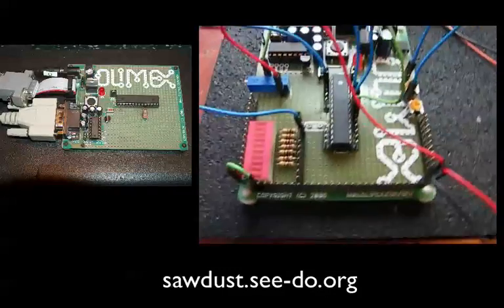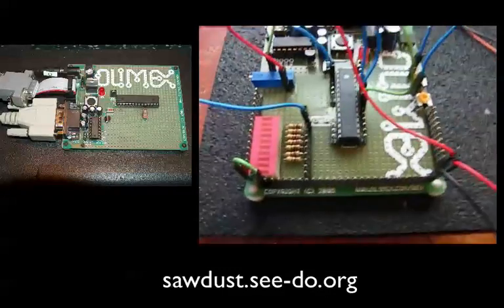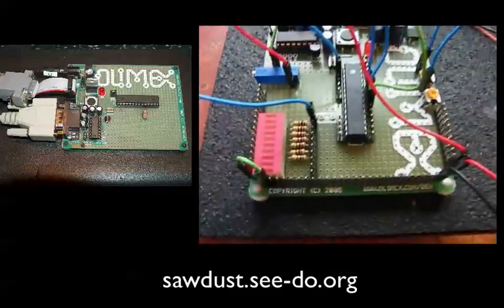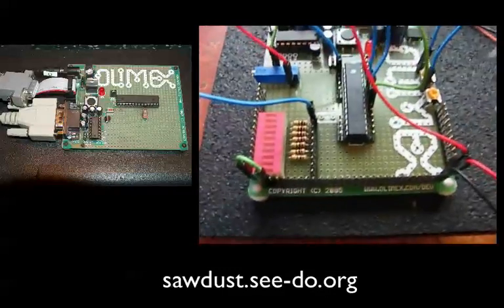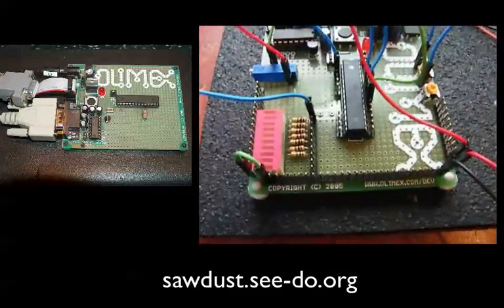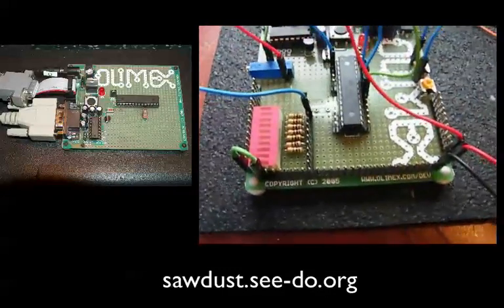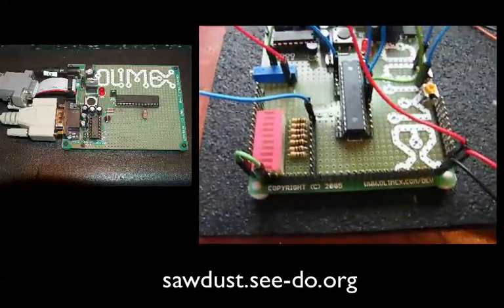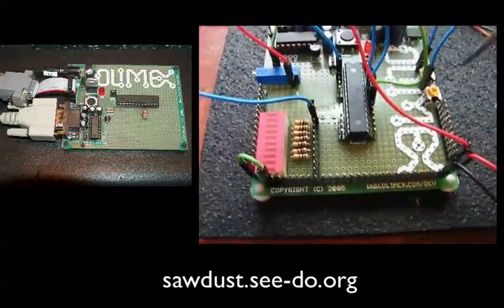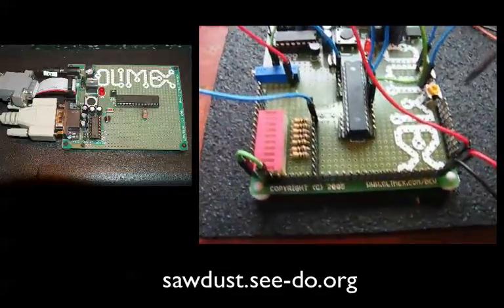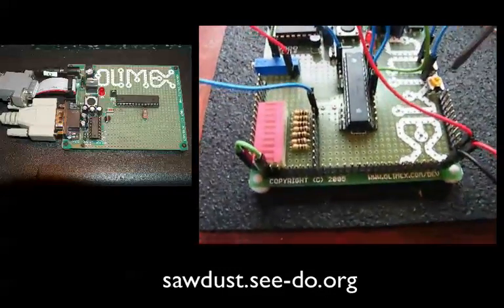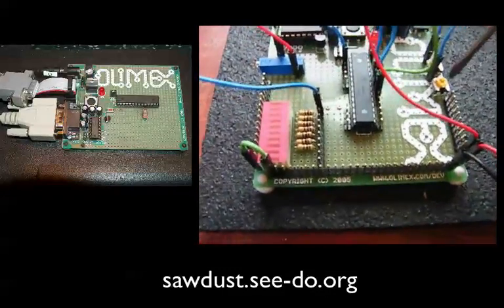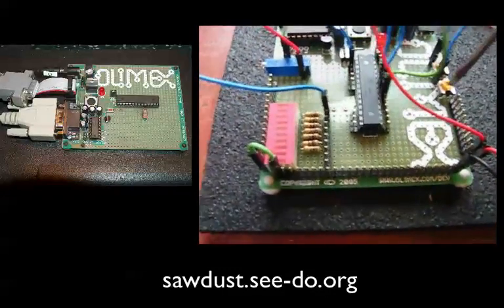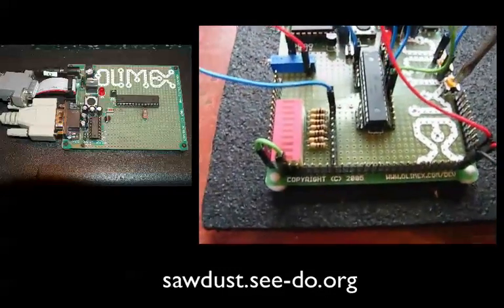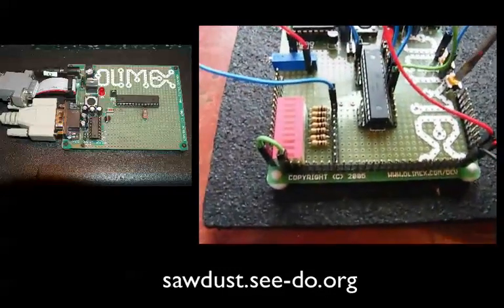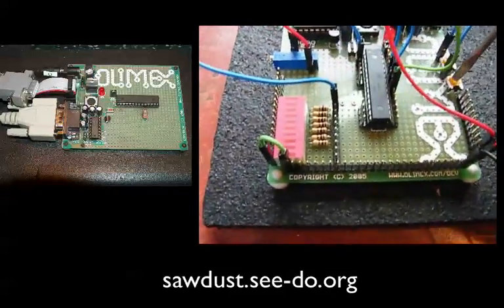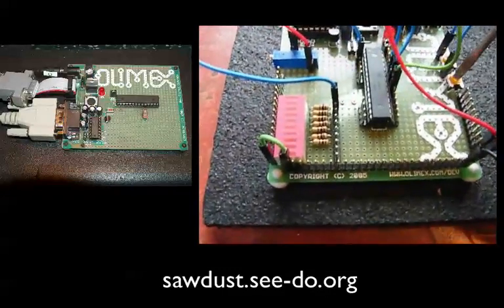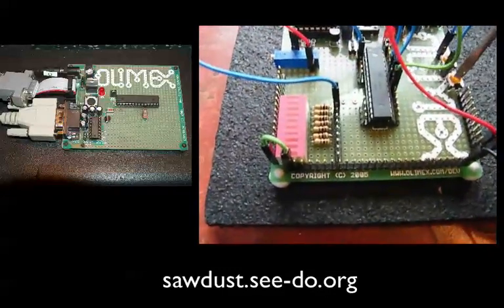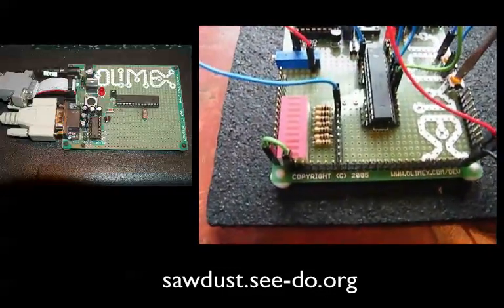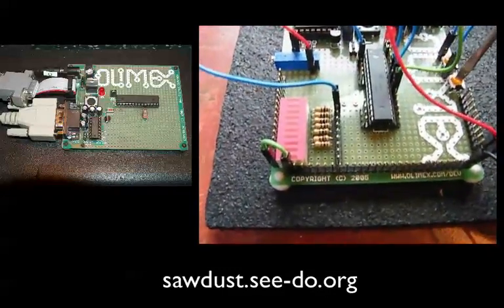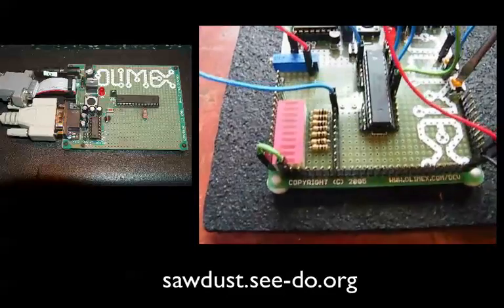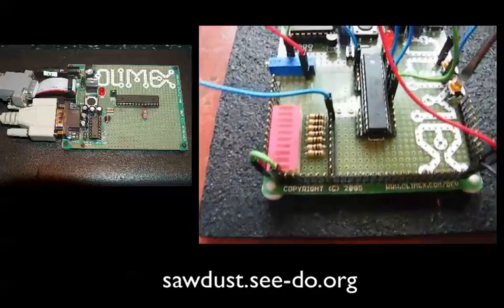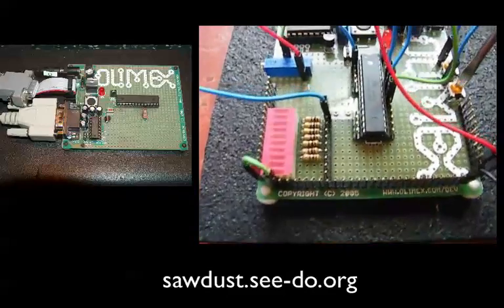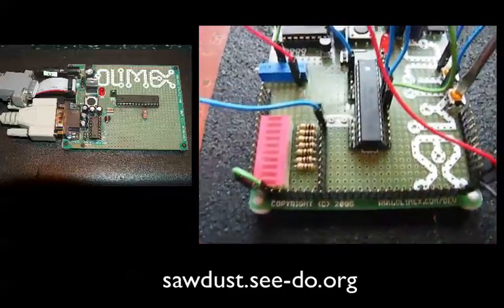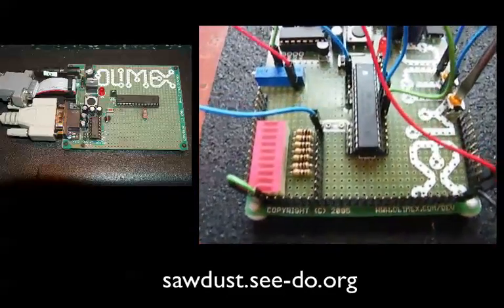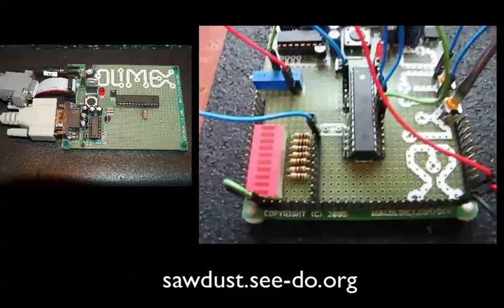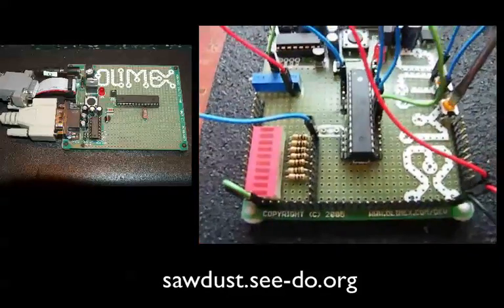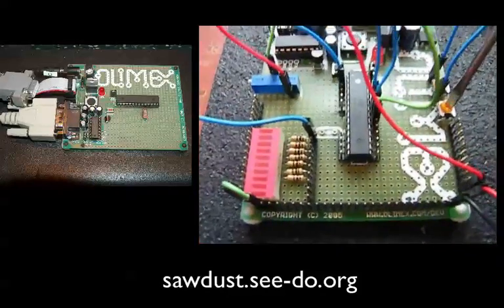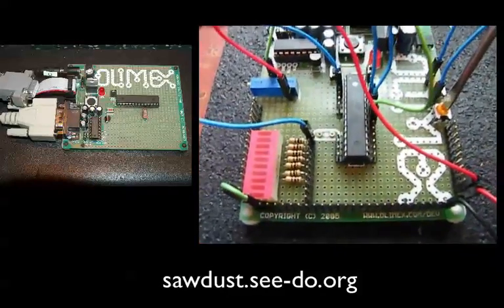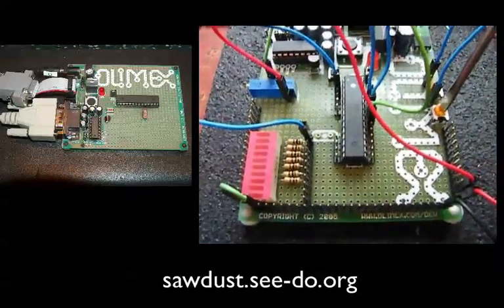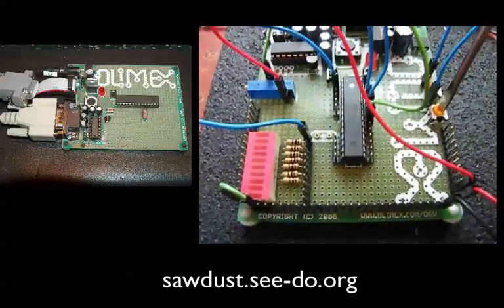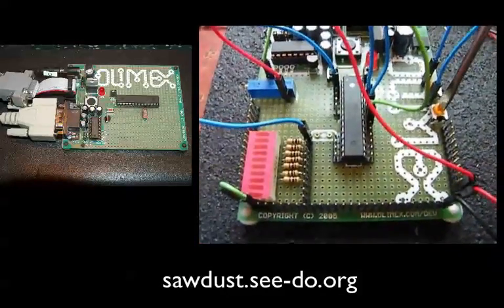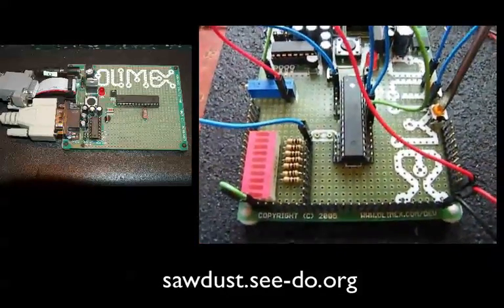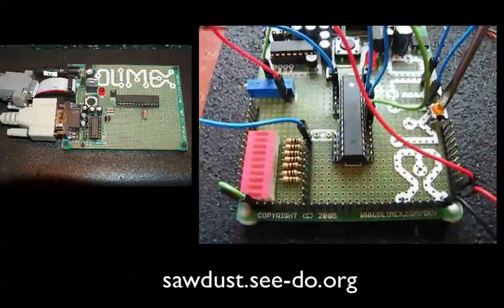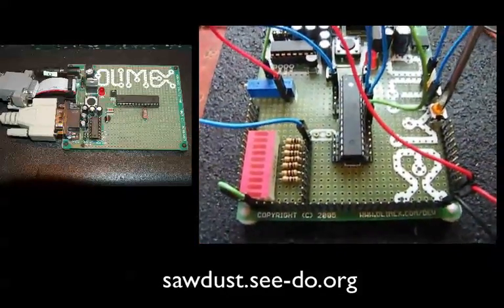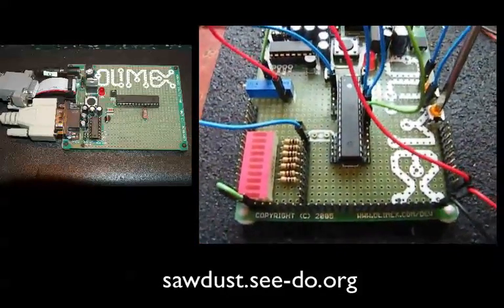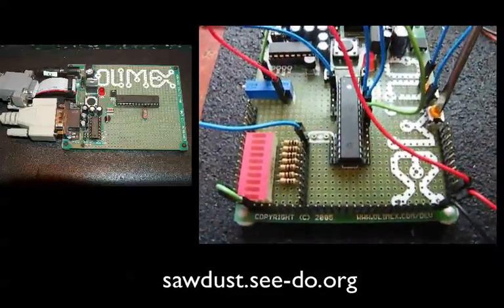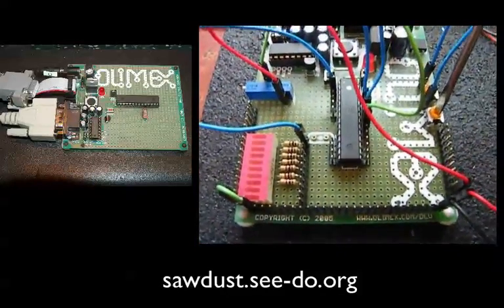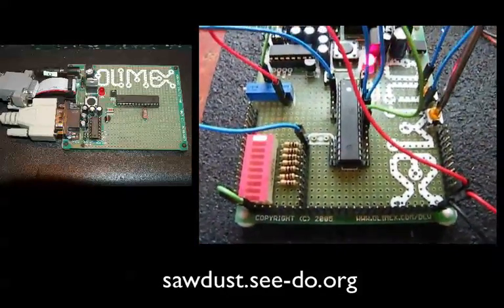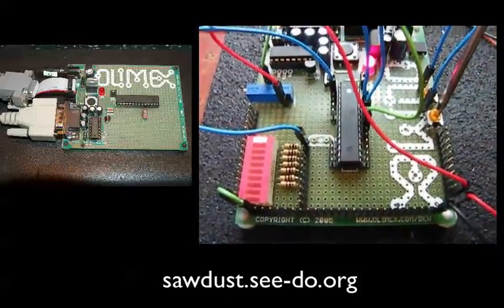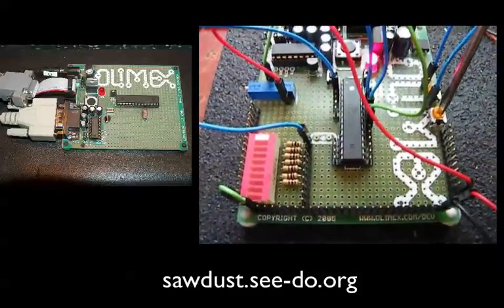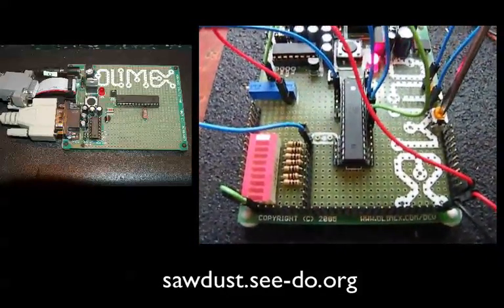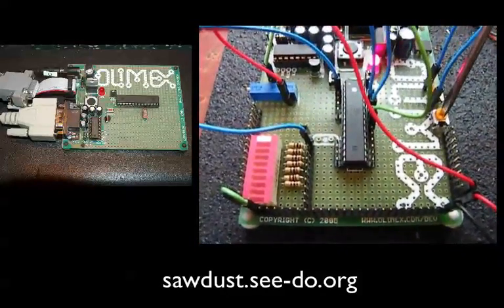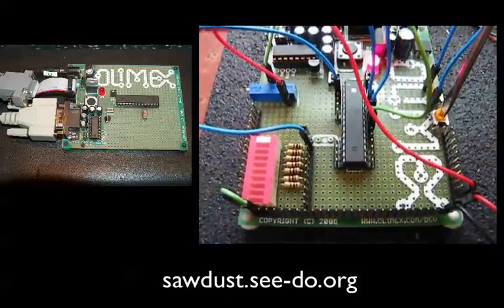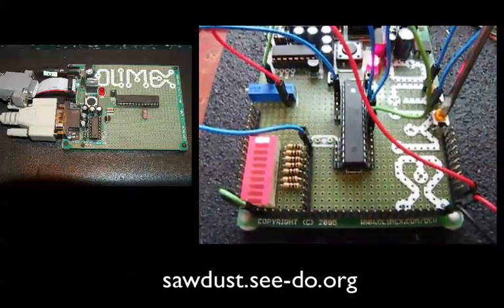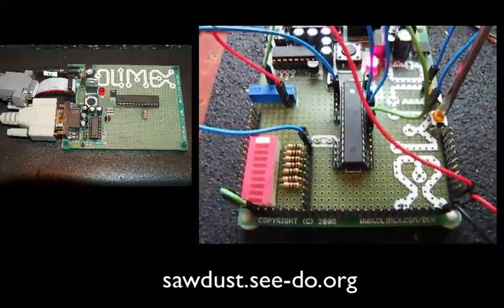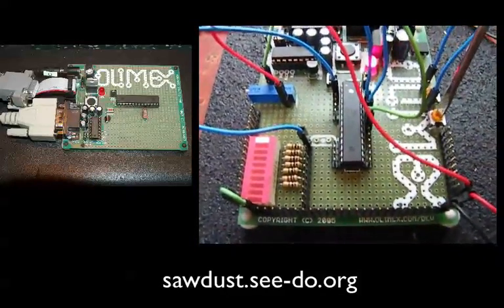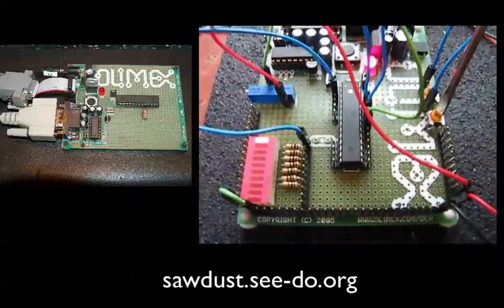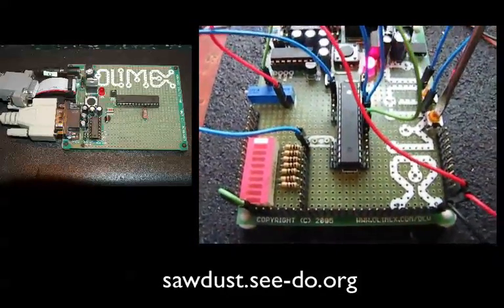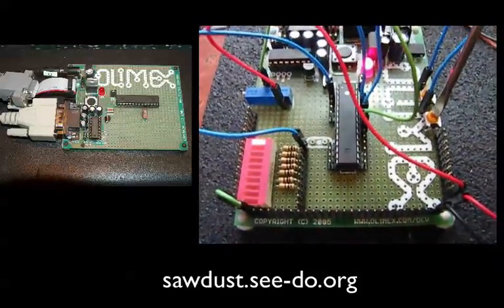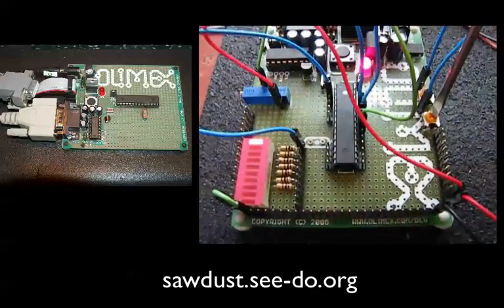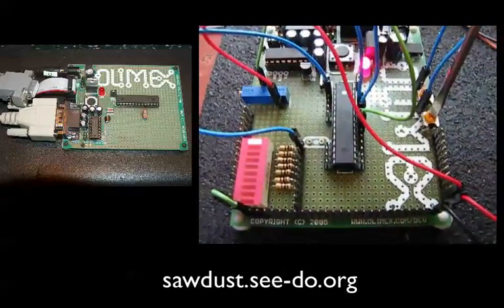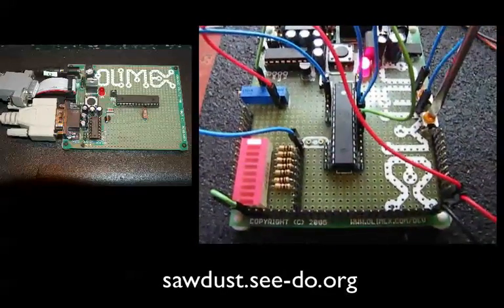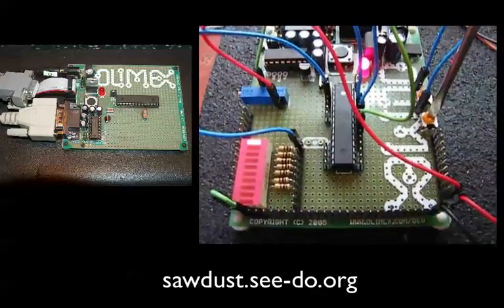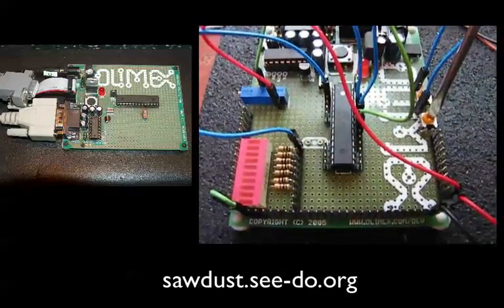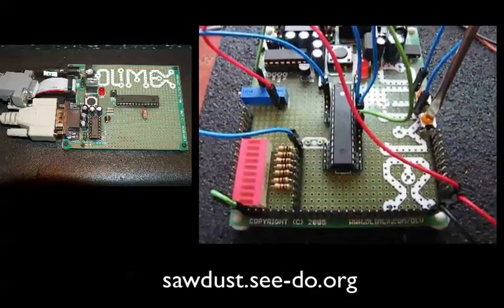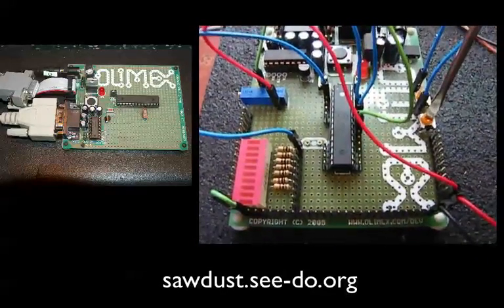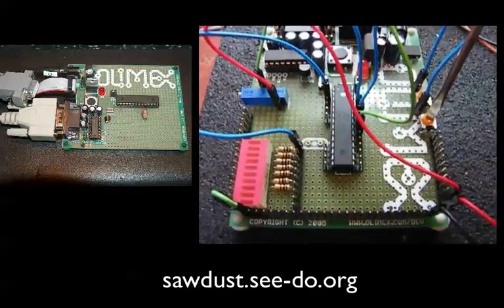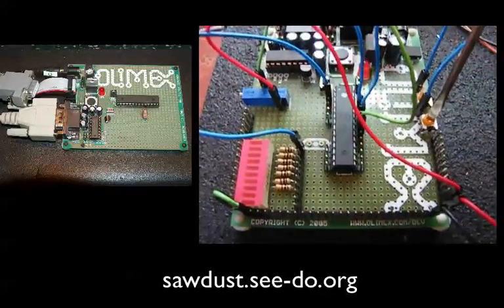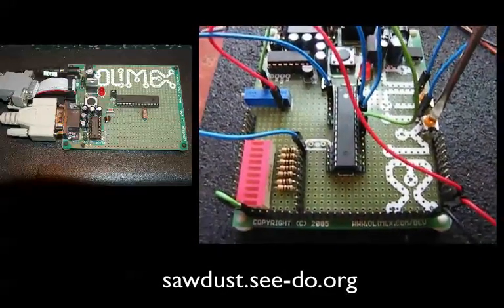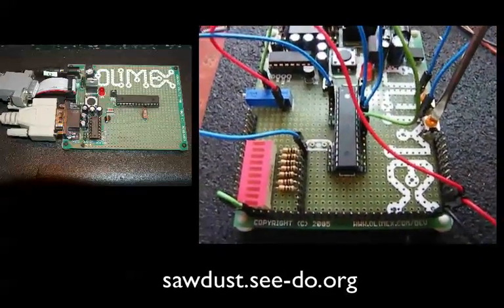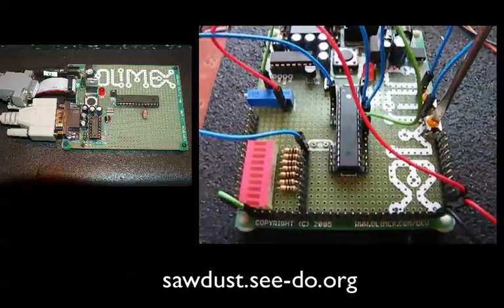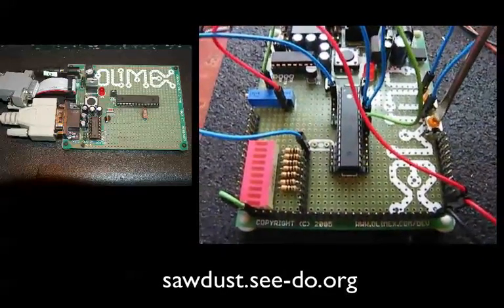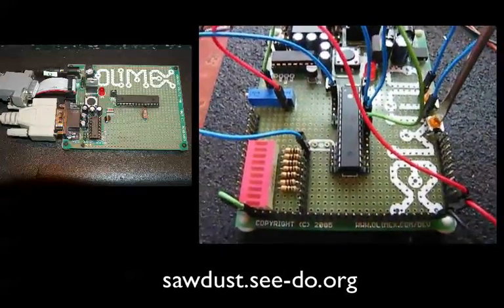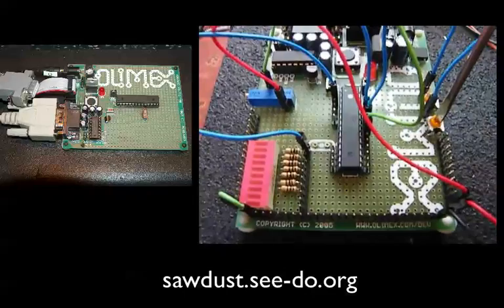You can also see — if you look down at the left-hand corner — you can watch the interrupt happen on that LED.